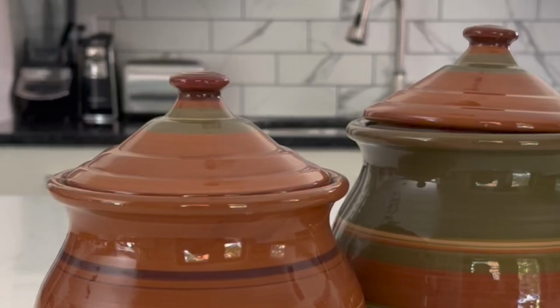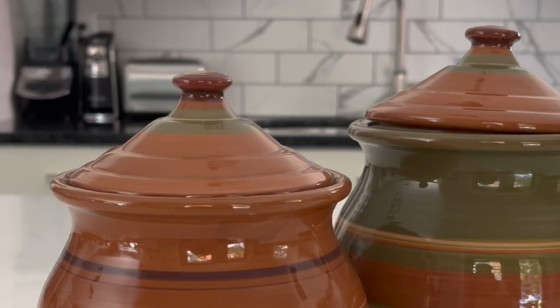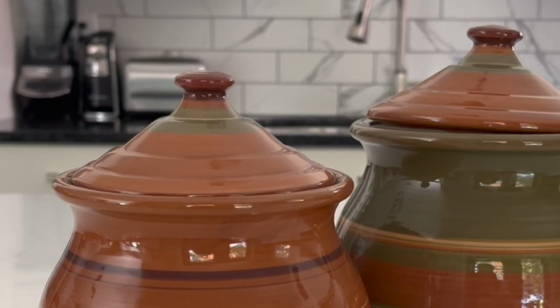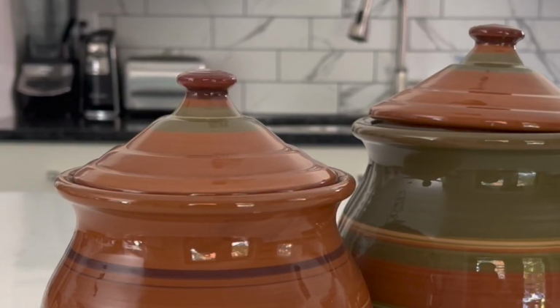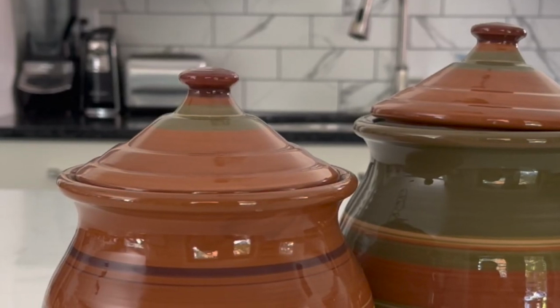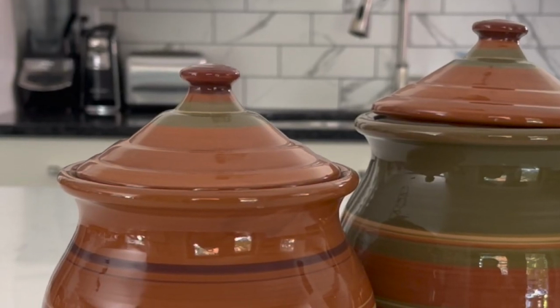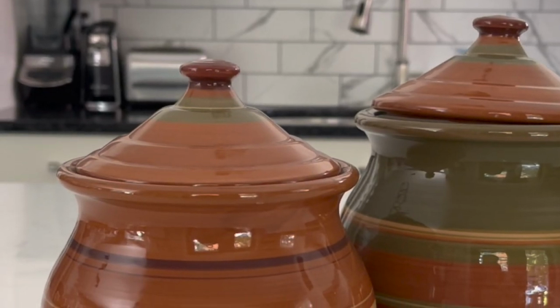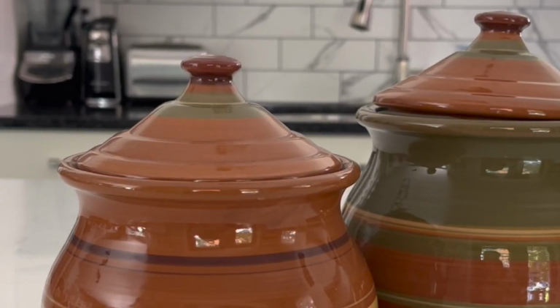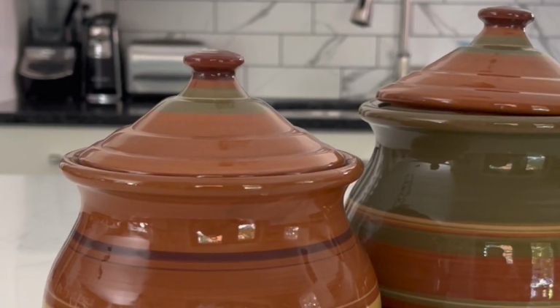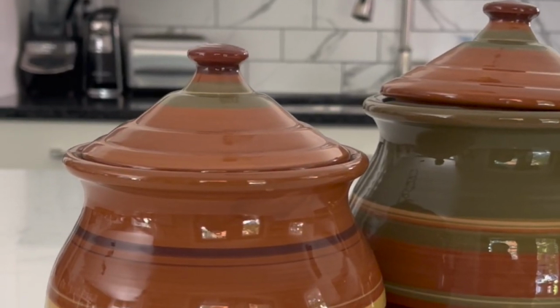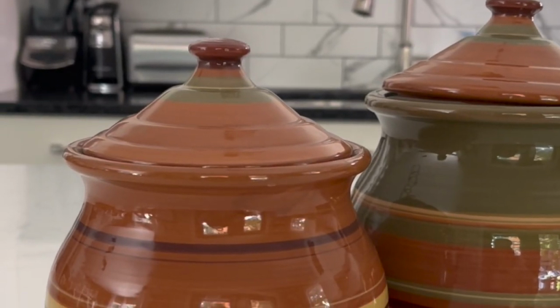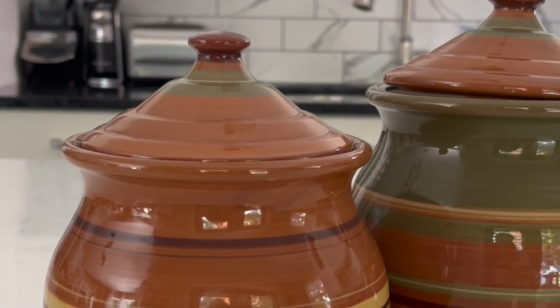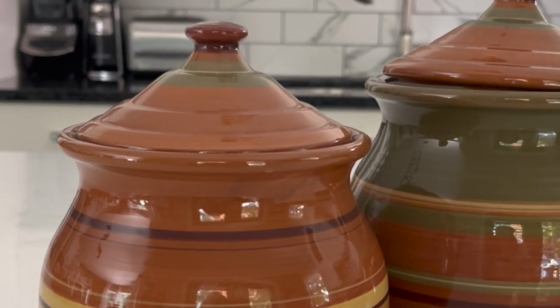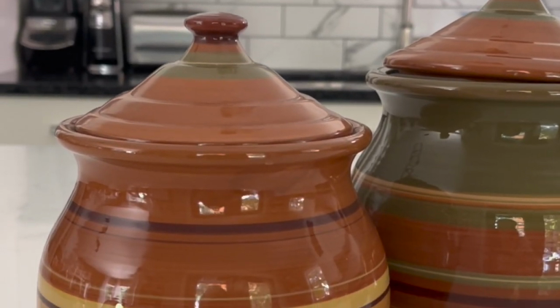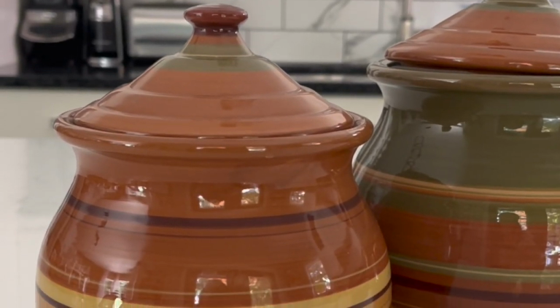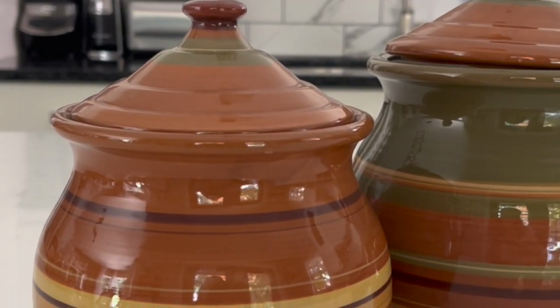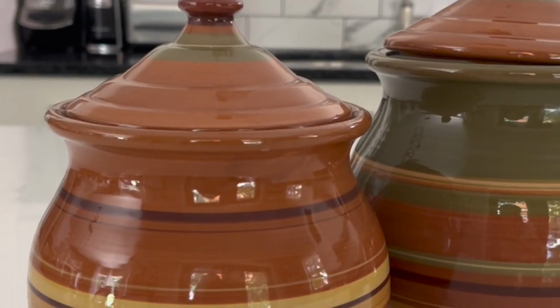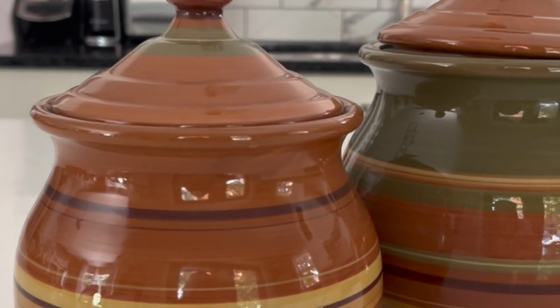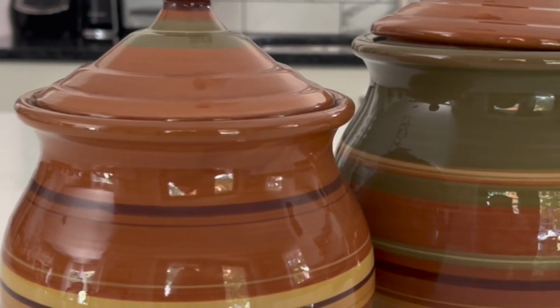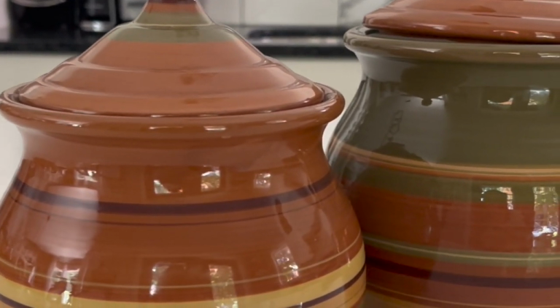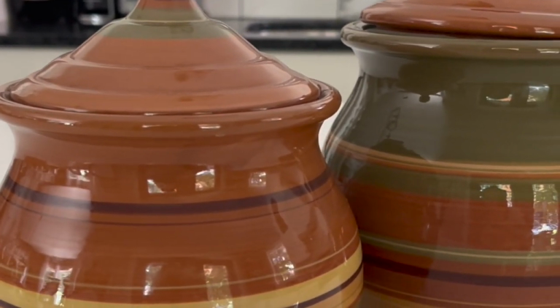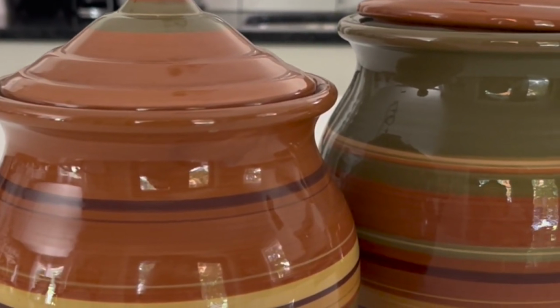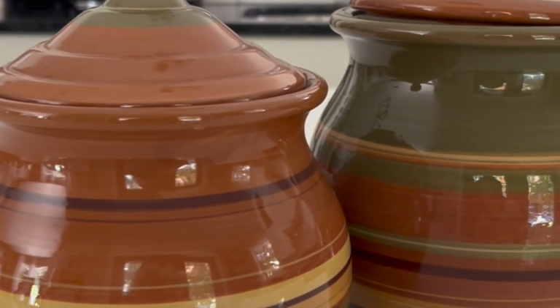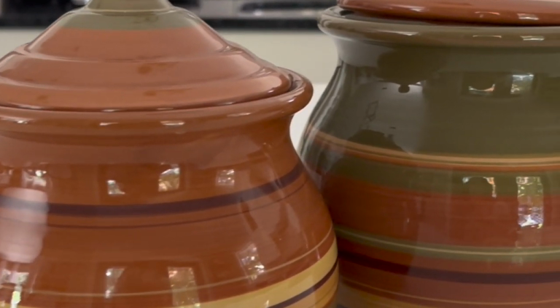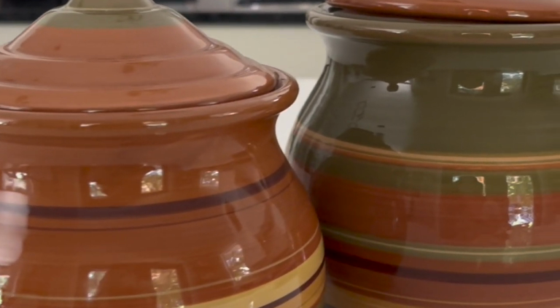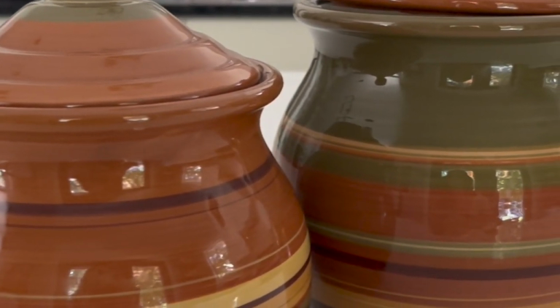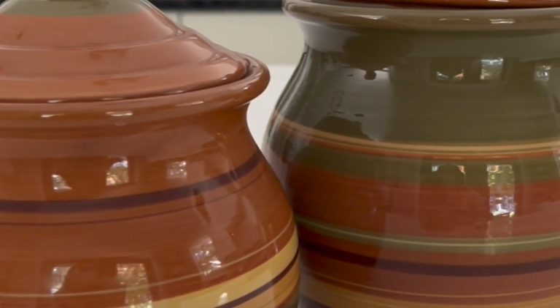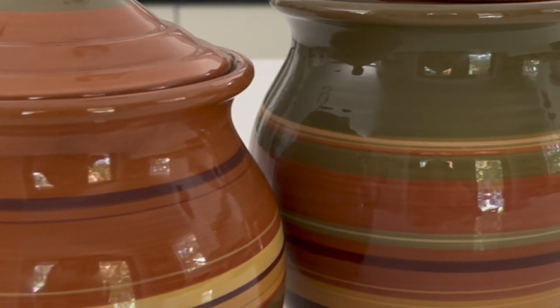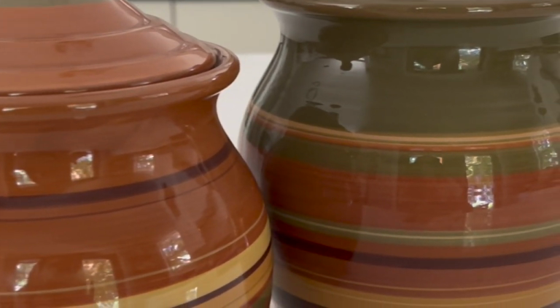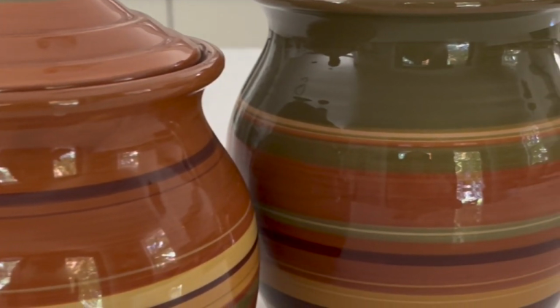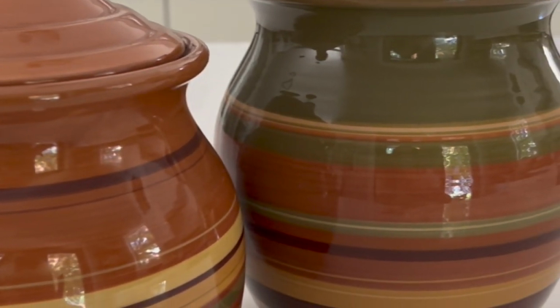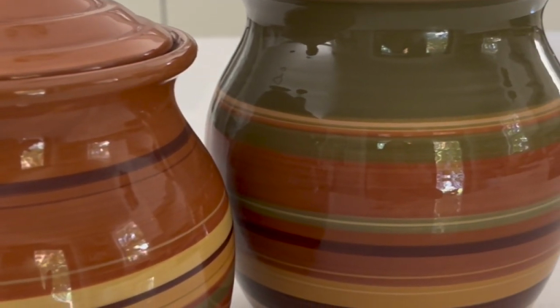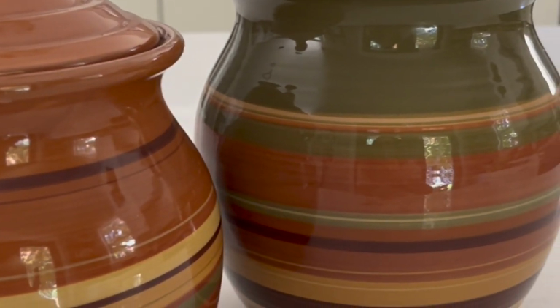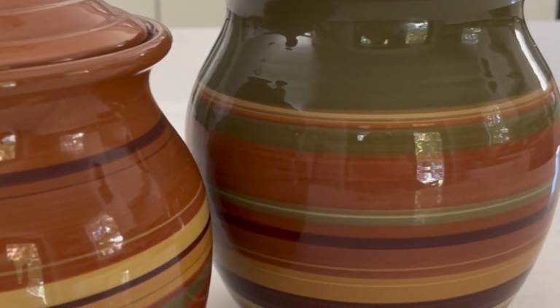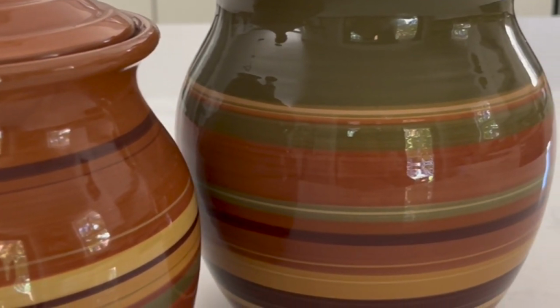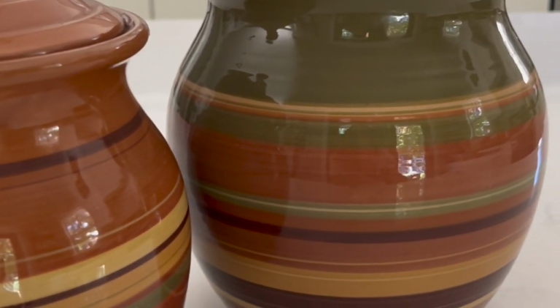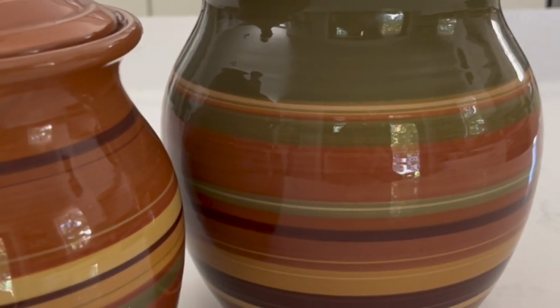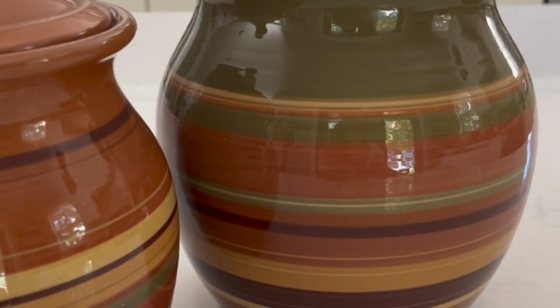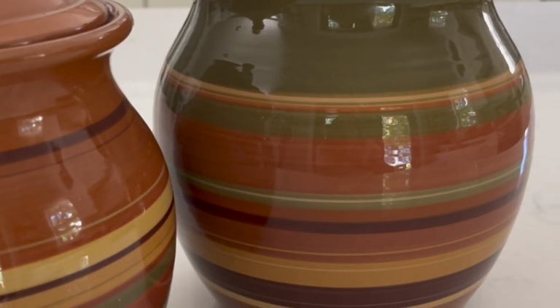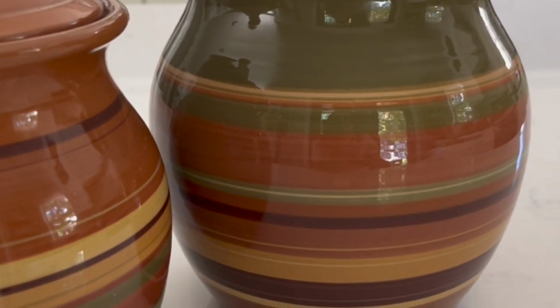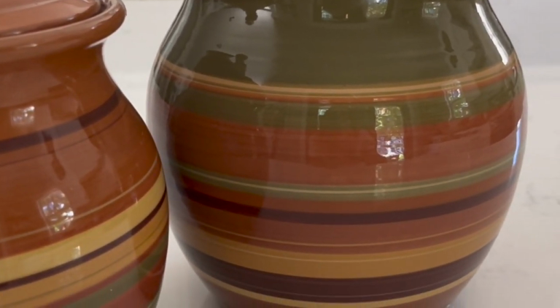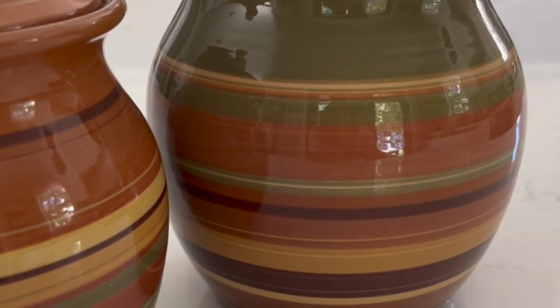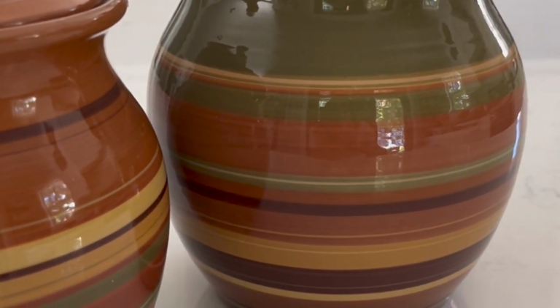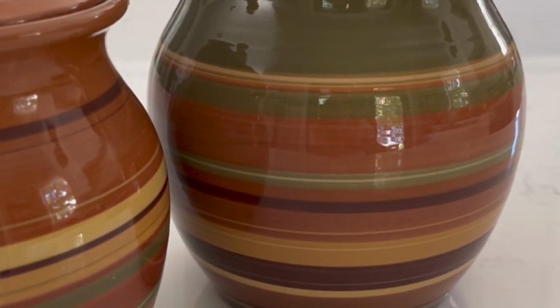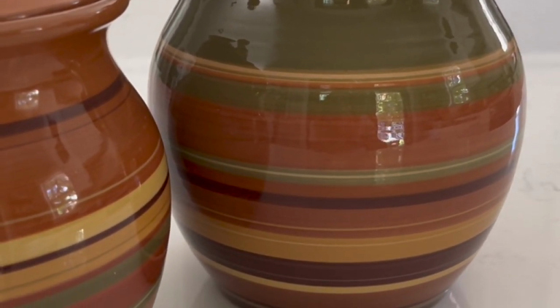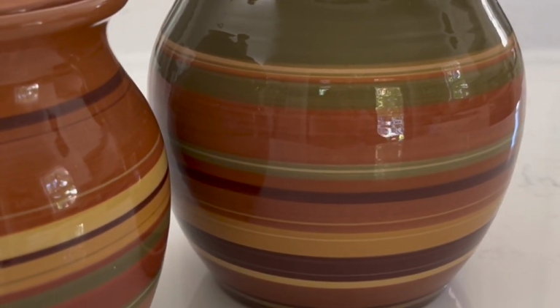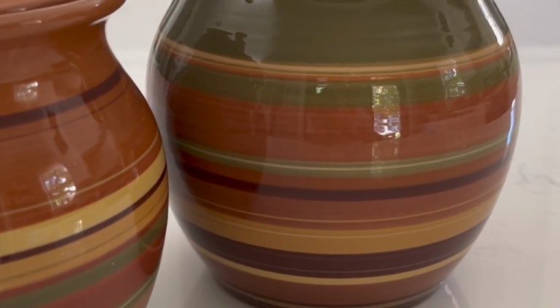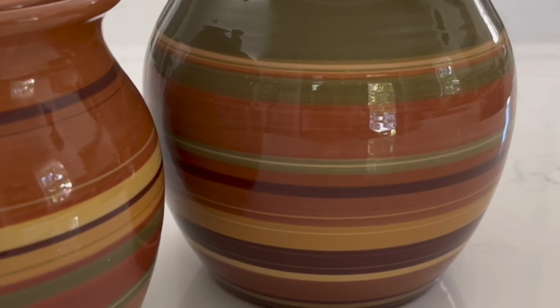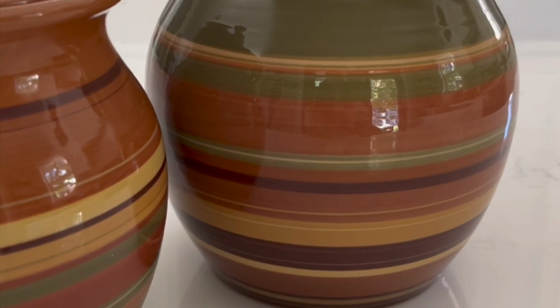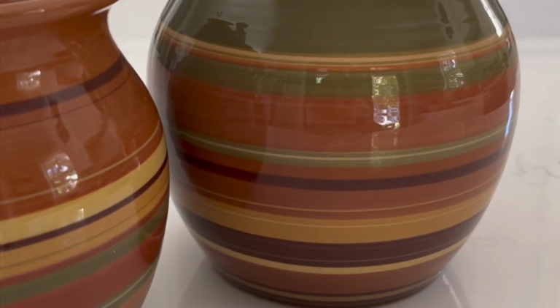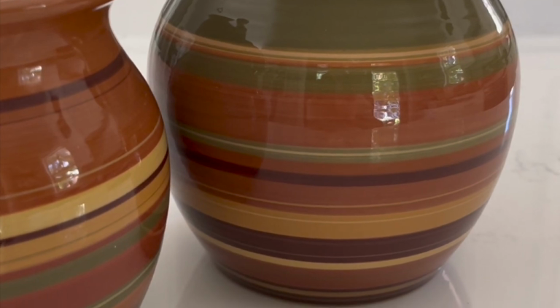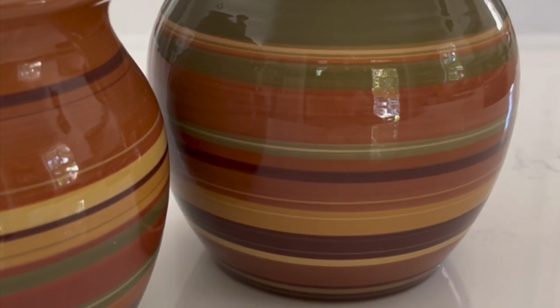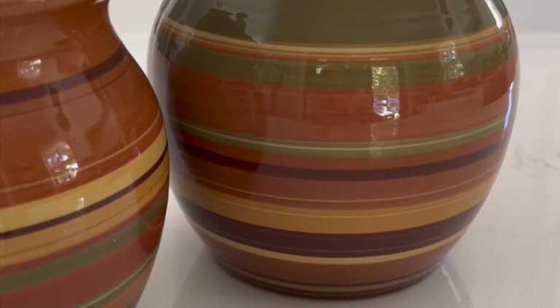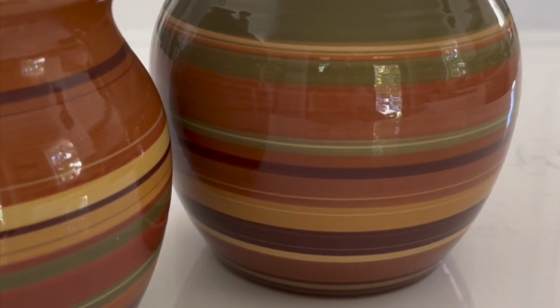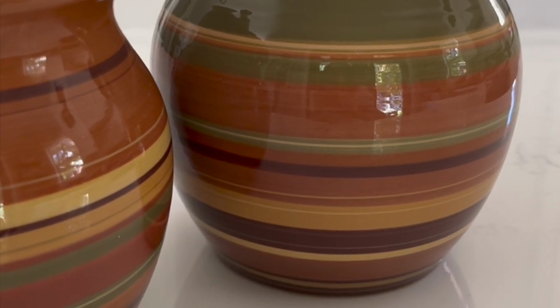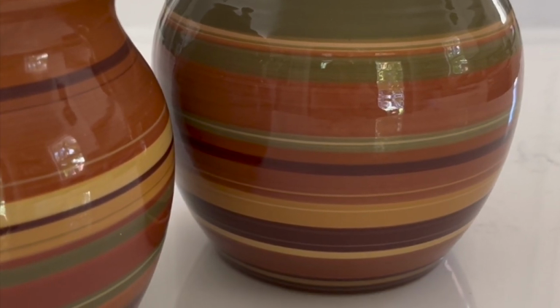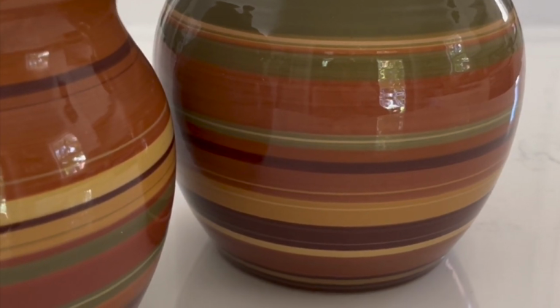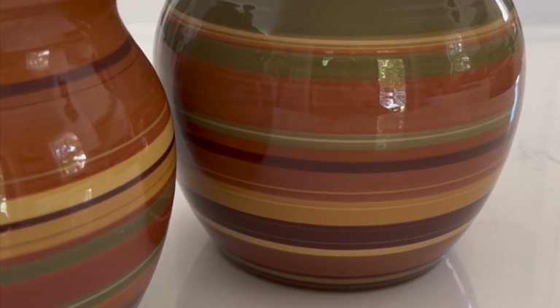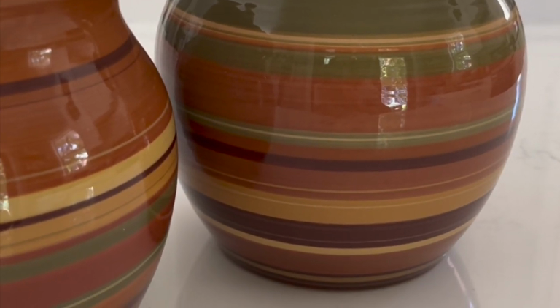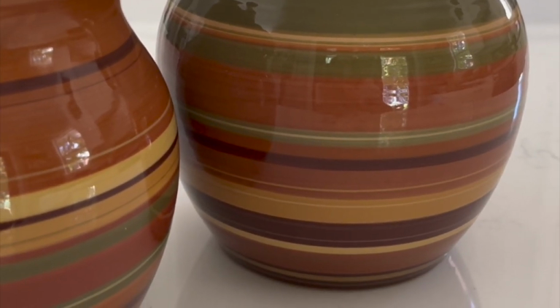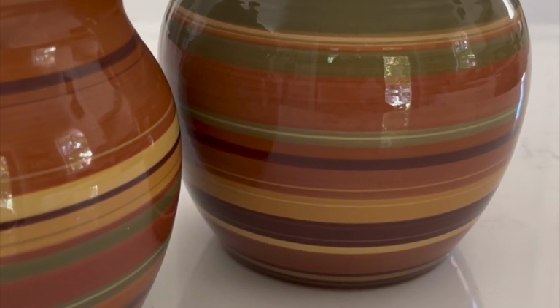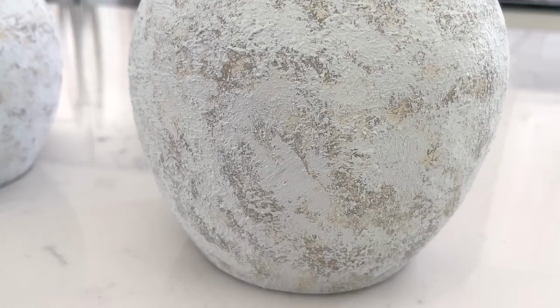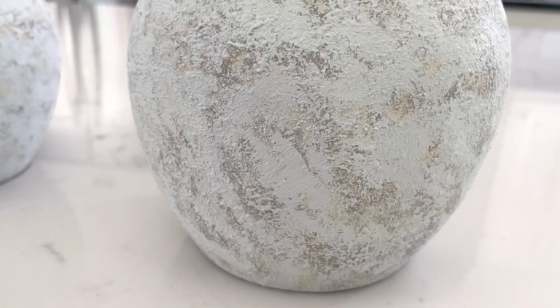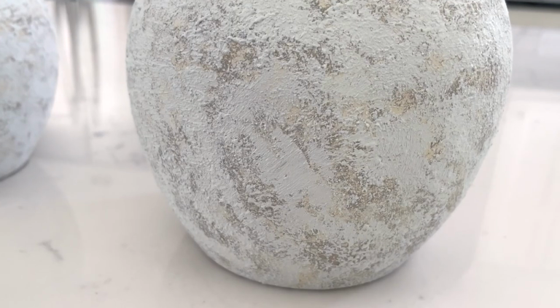In this video we're going to show you how to transform dated thrift store vases into a textured stone look vase.